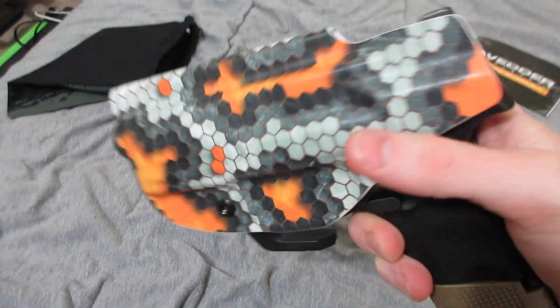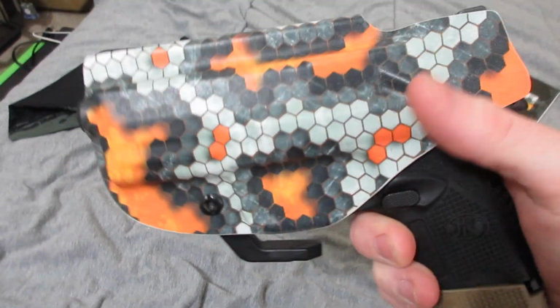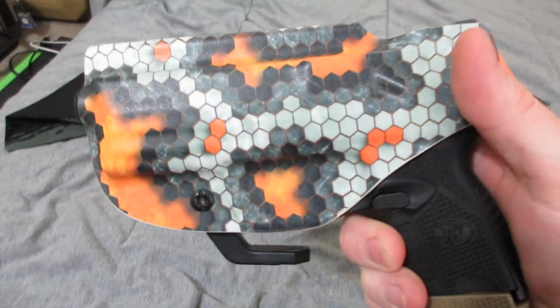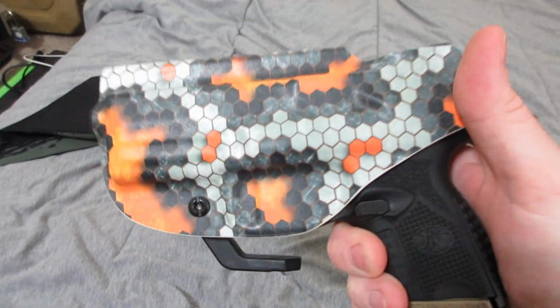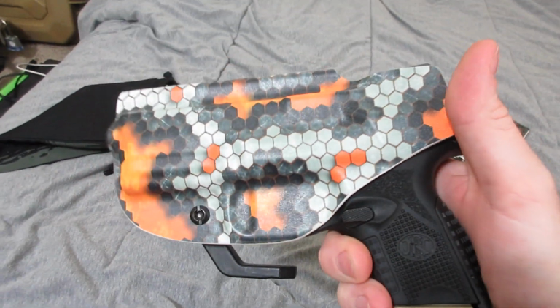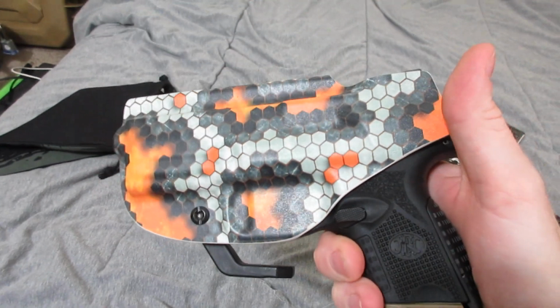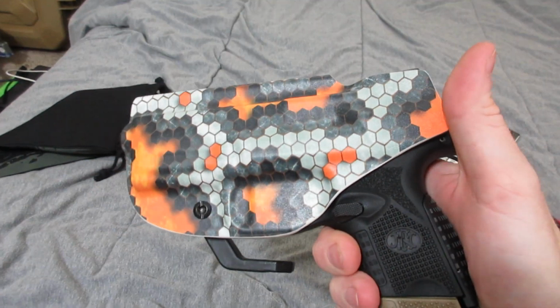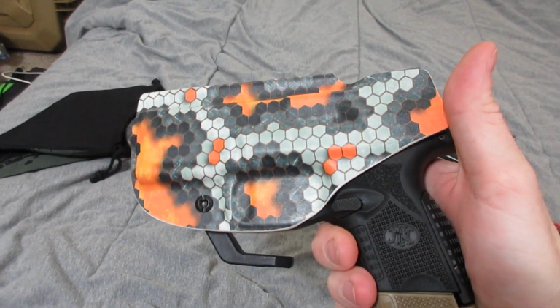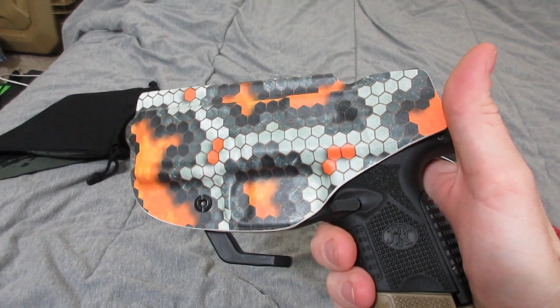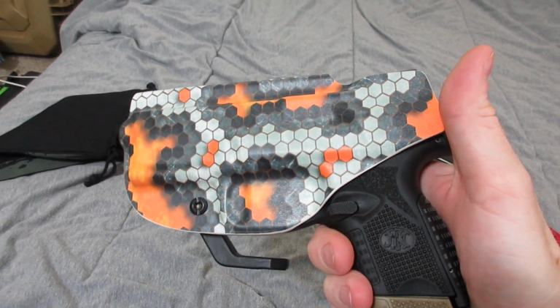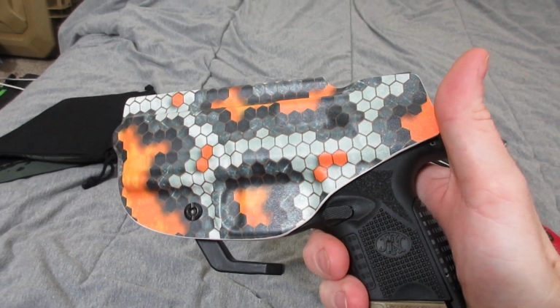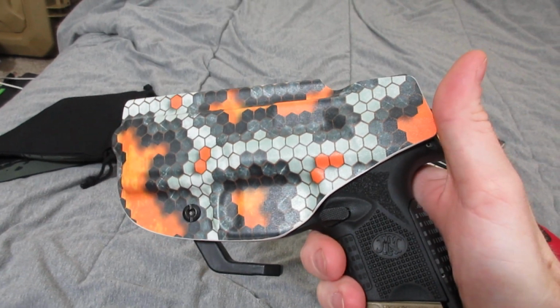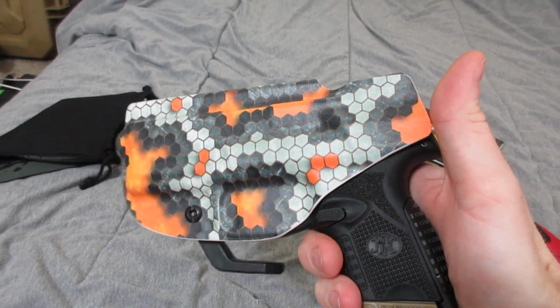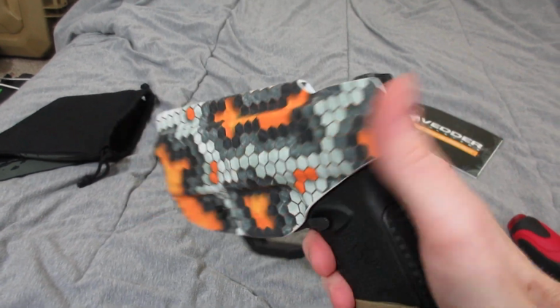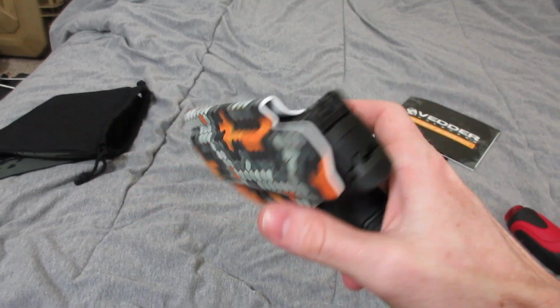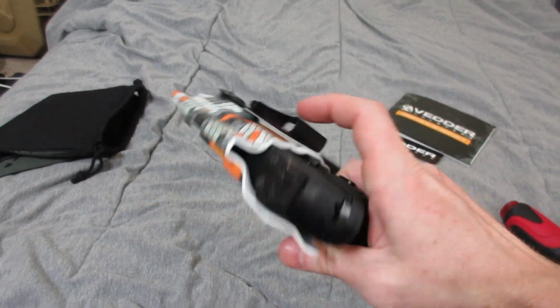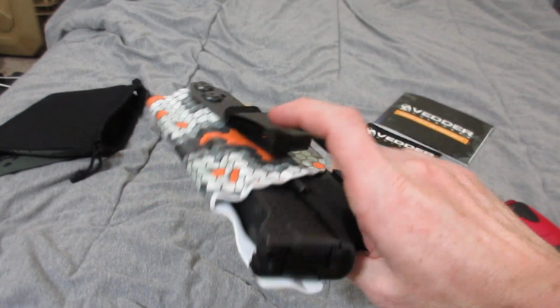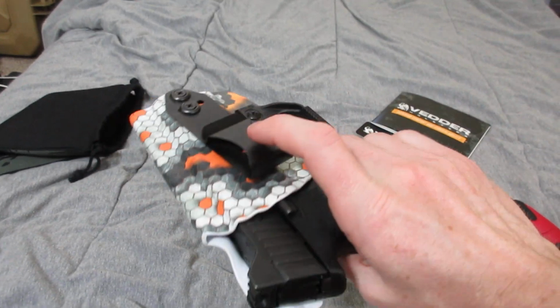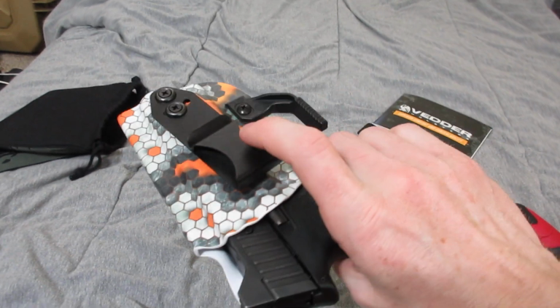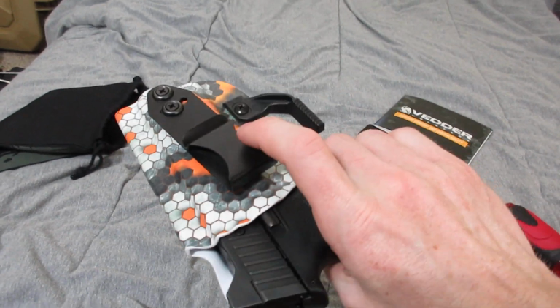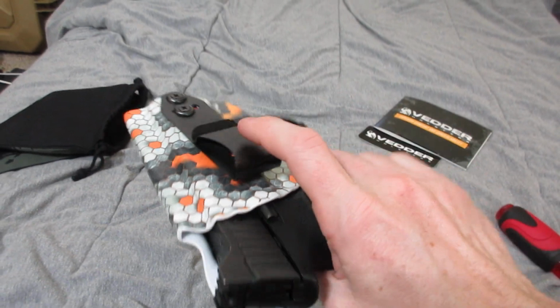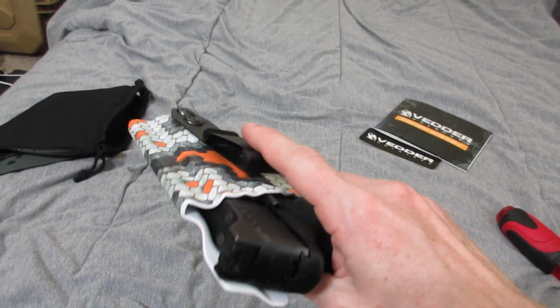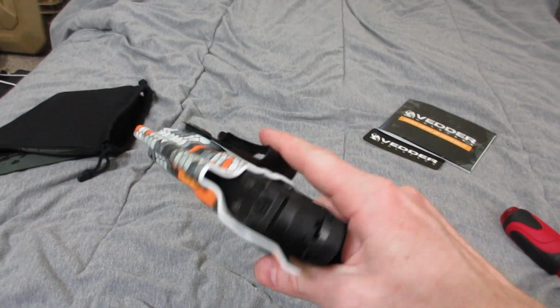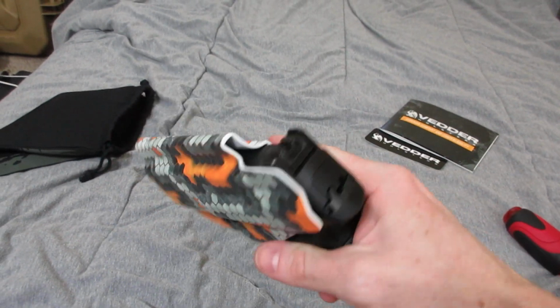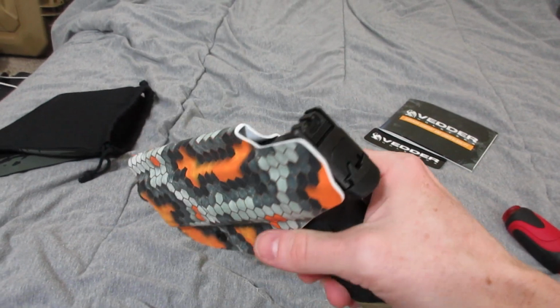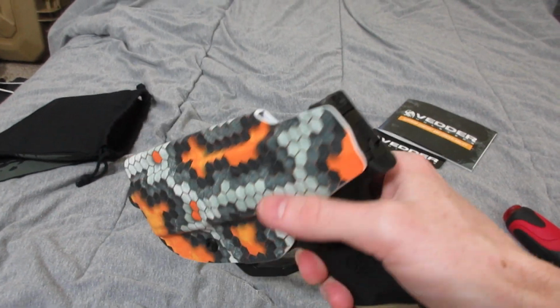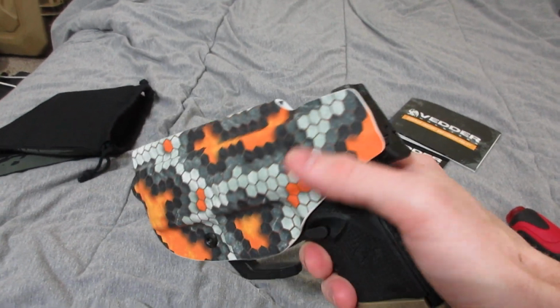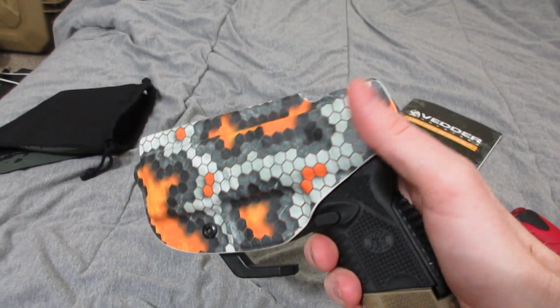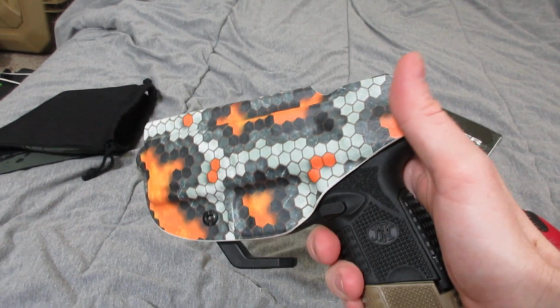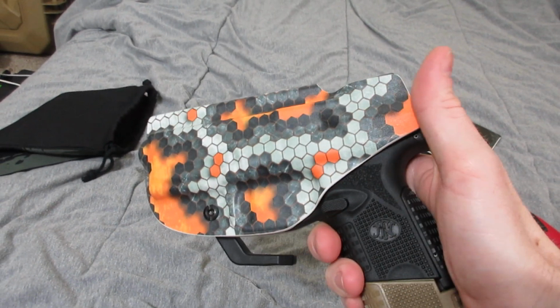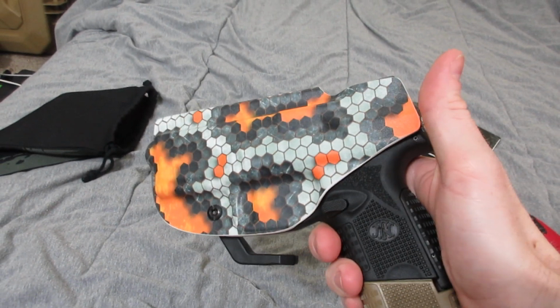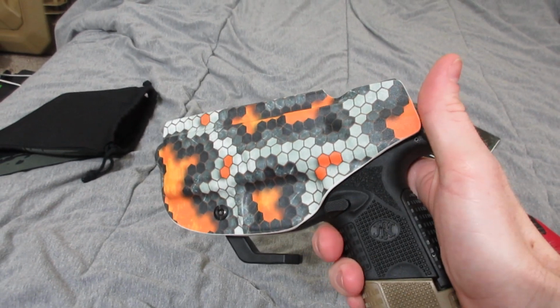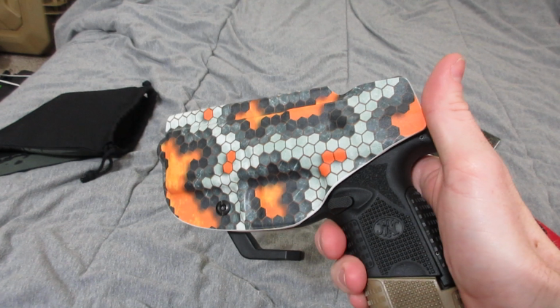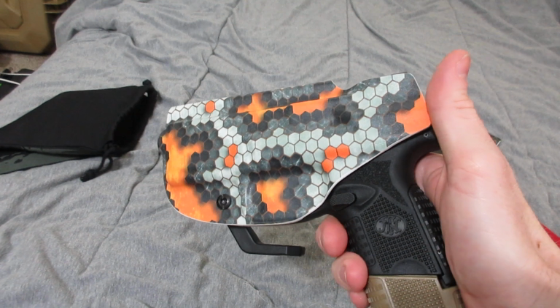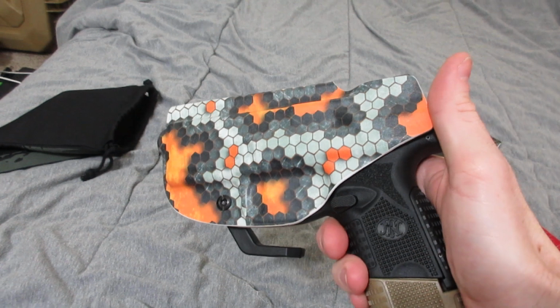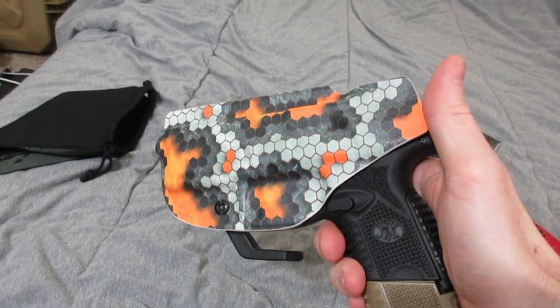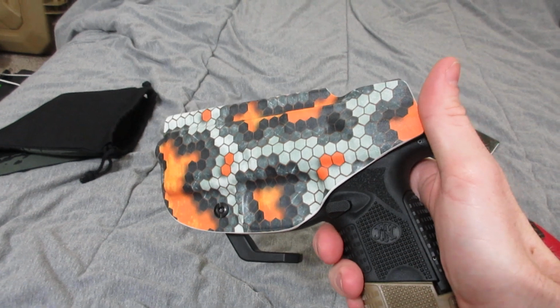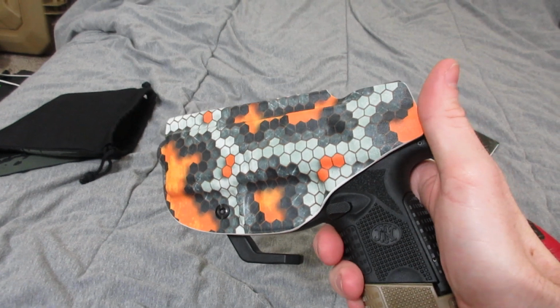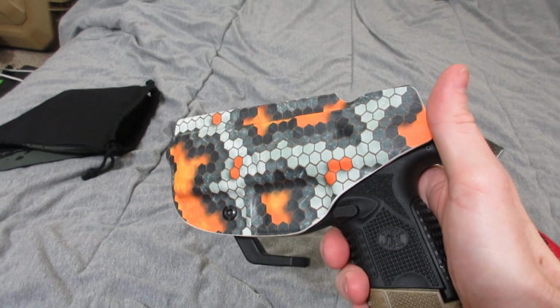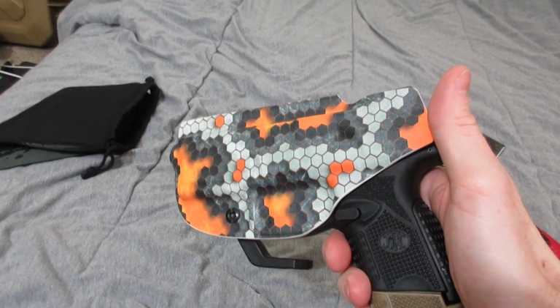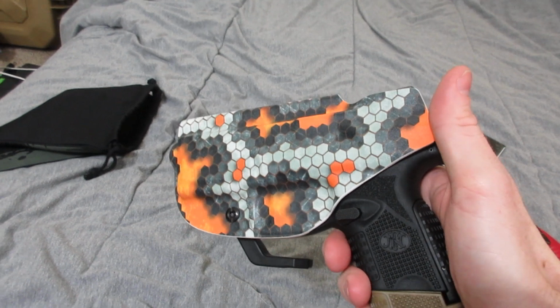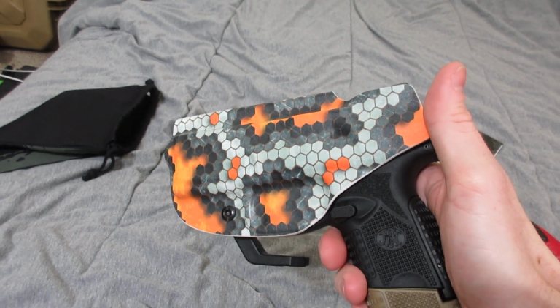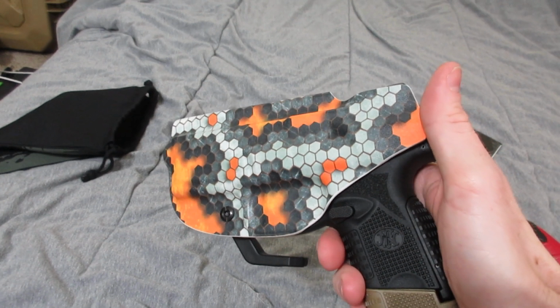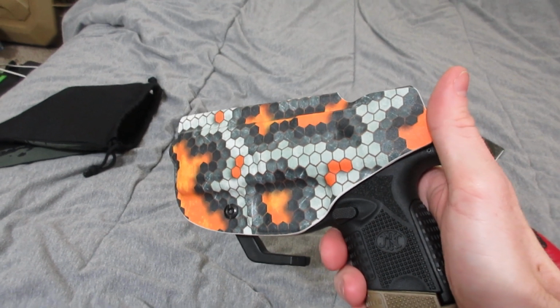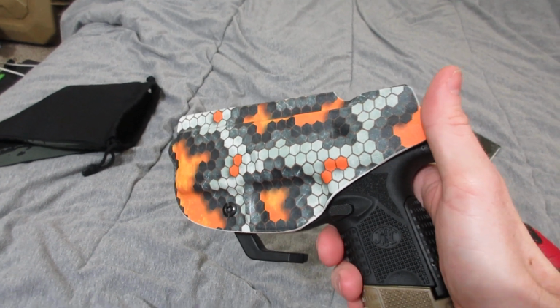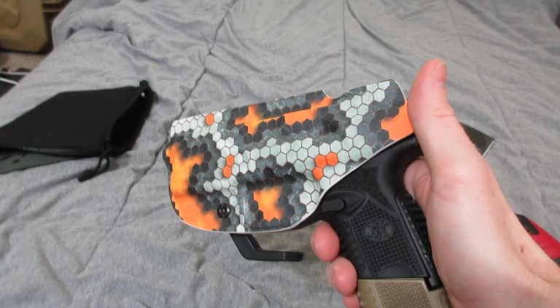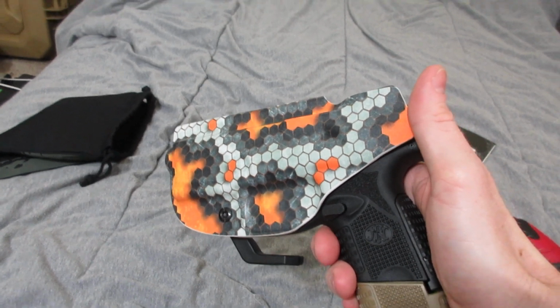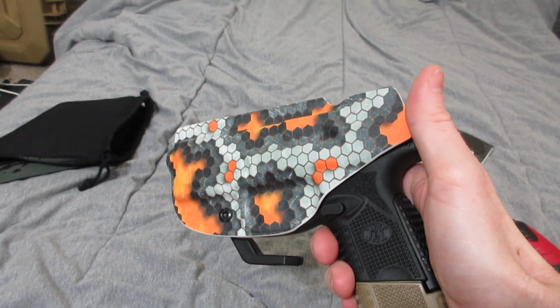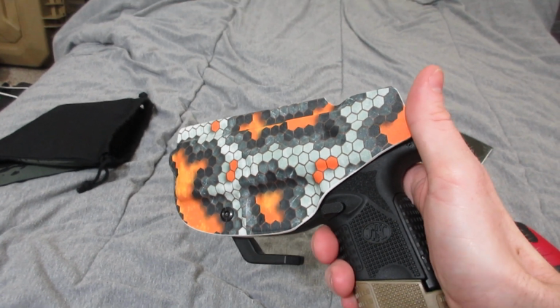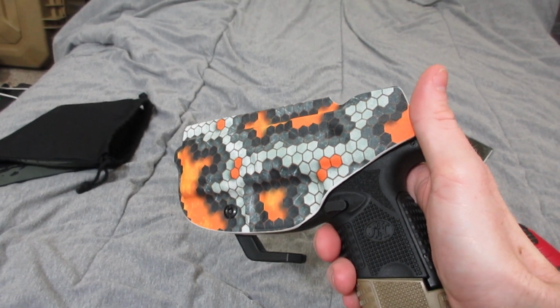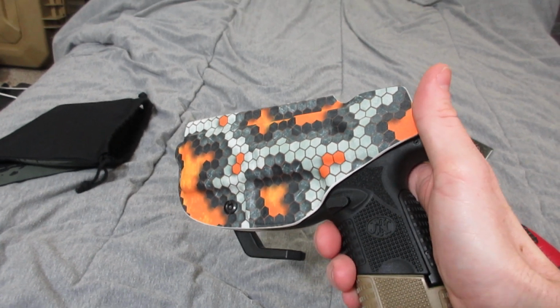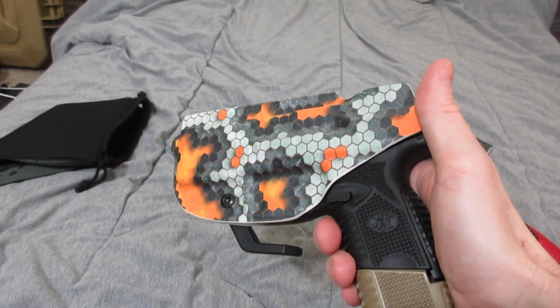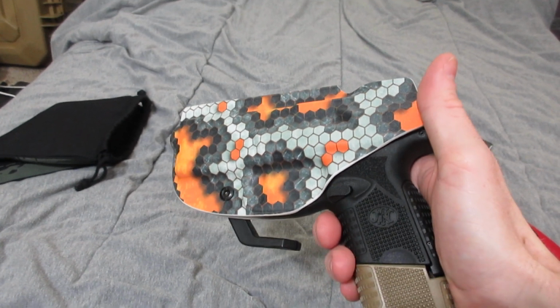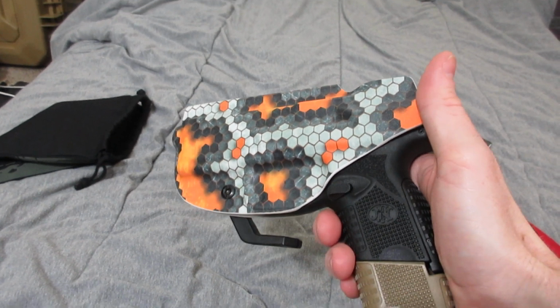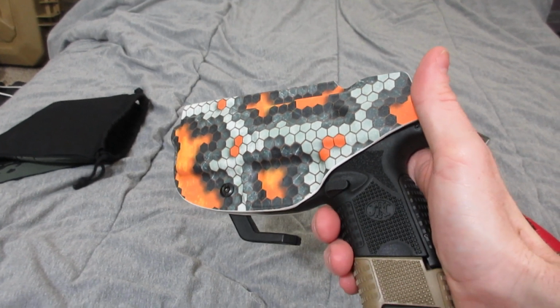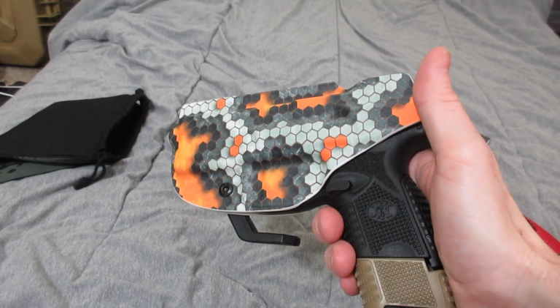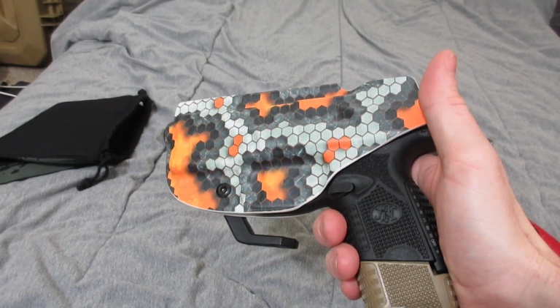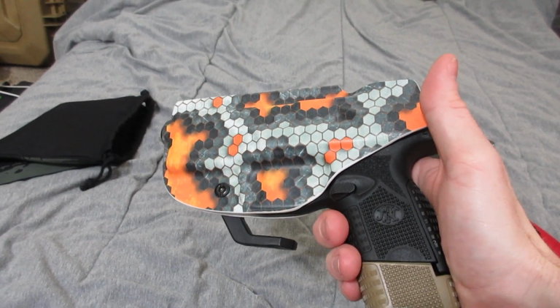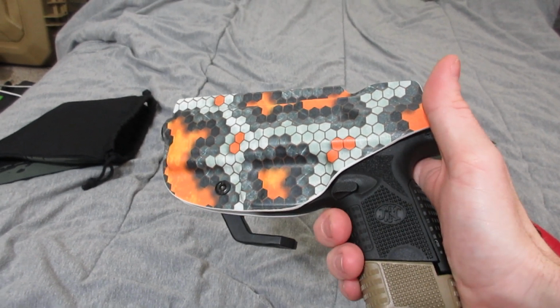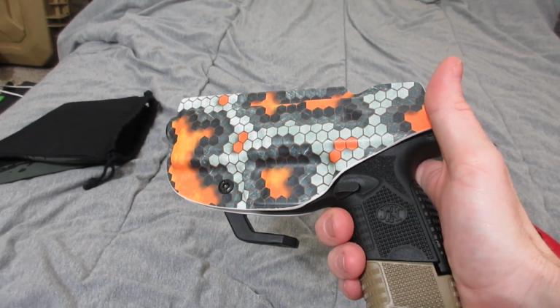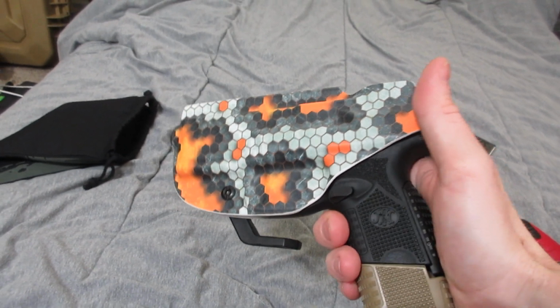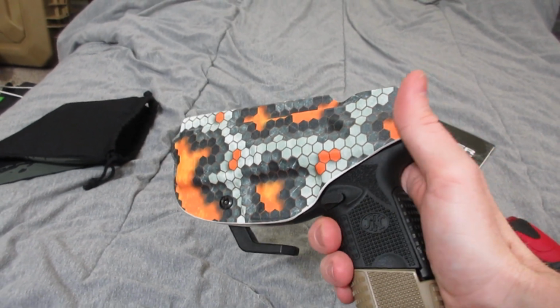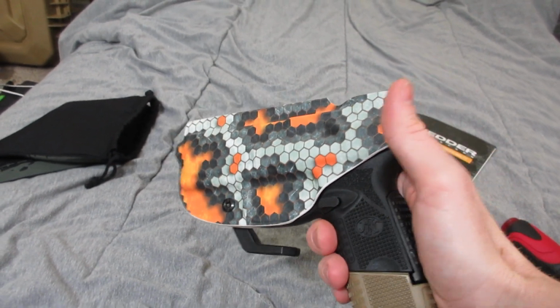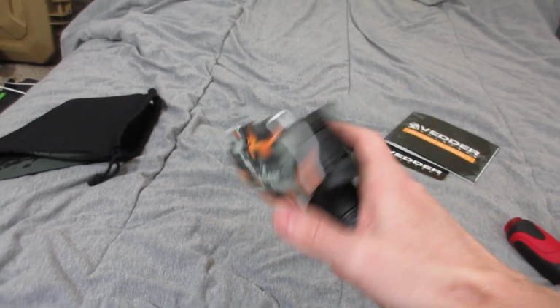Alright YouTube, that's my Vetter holster for my 509 Compact Tactical. See you.